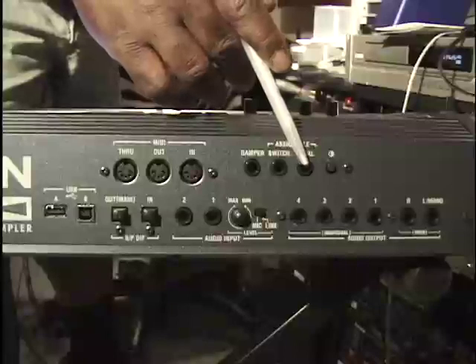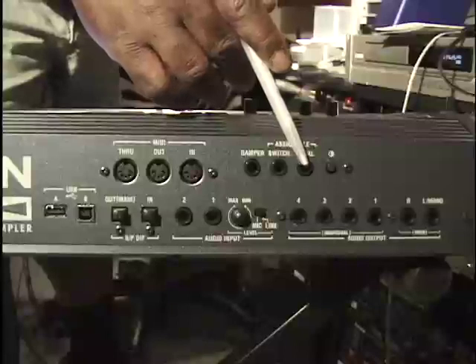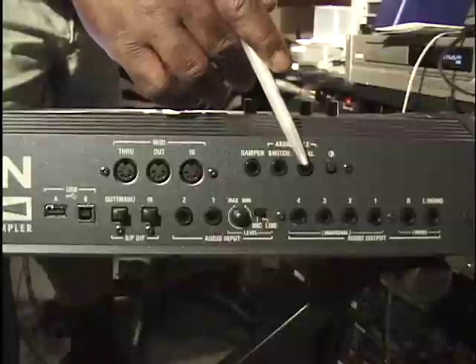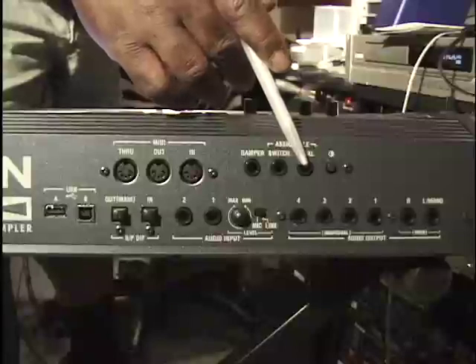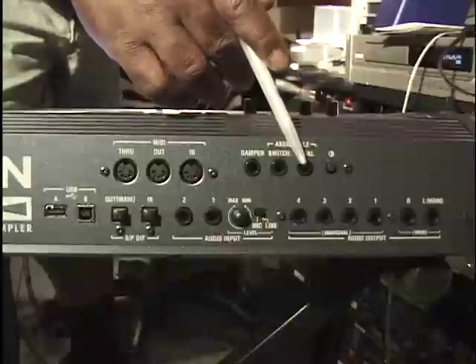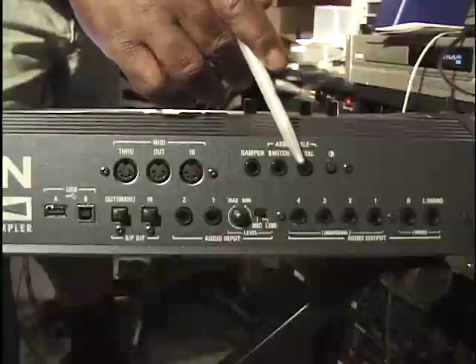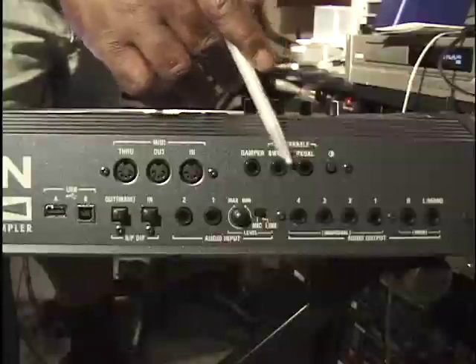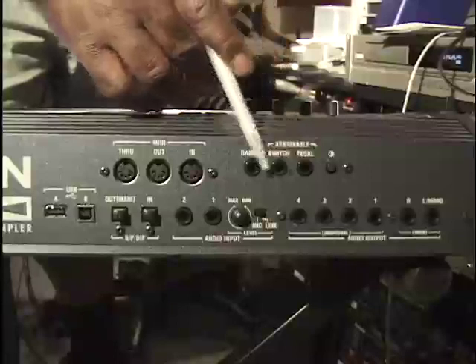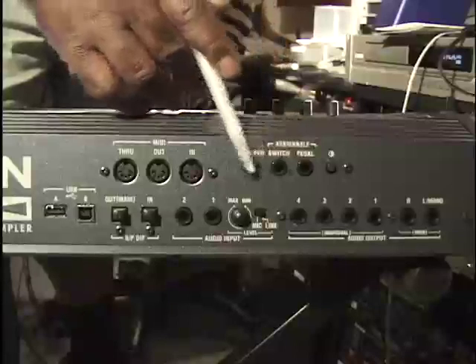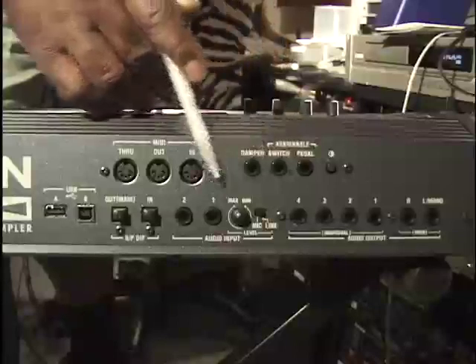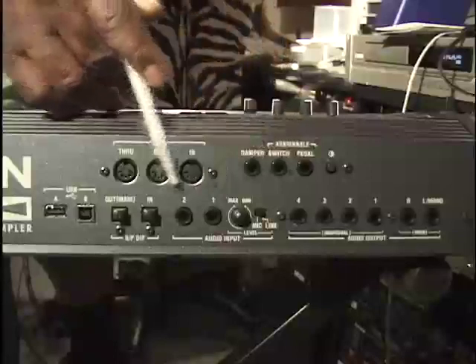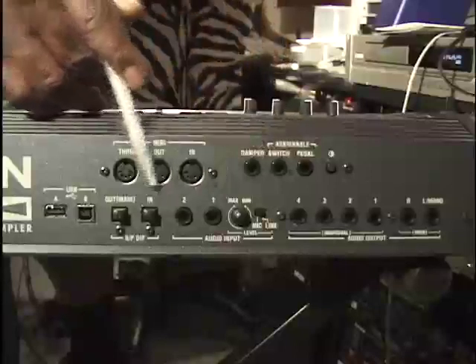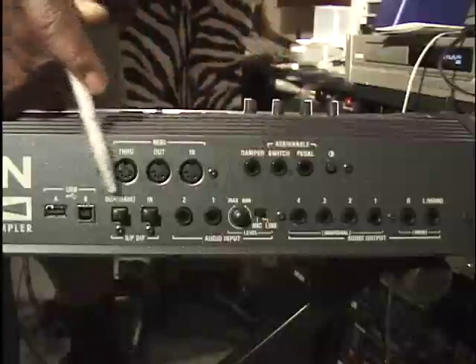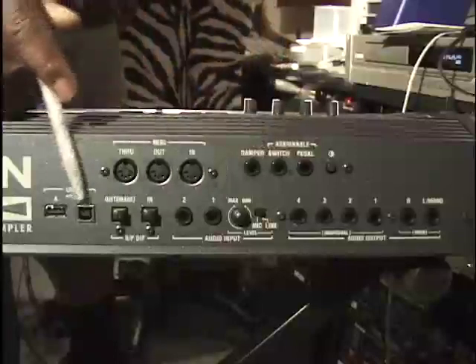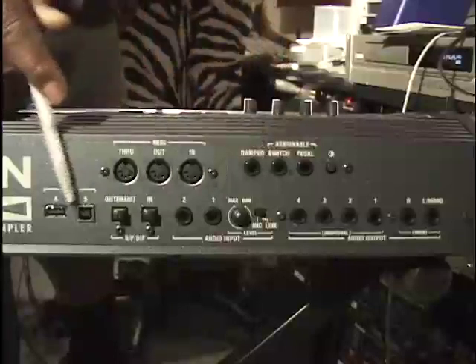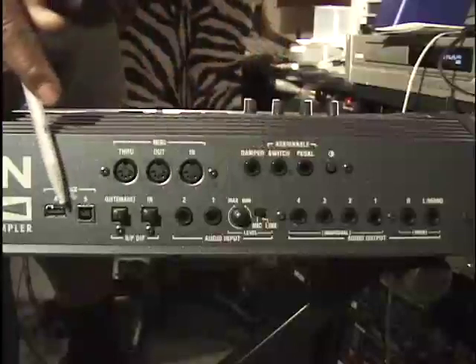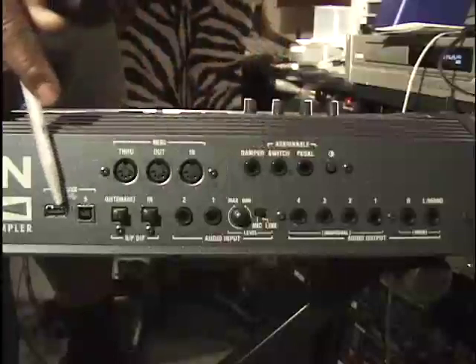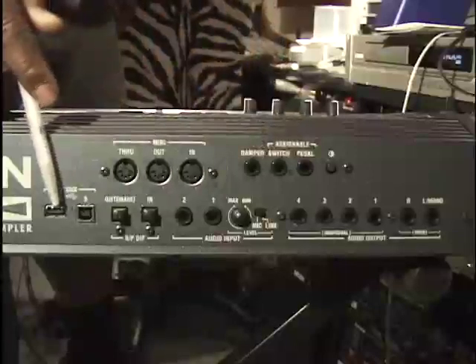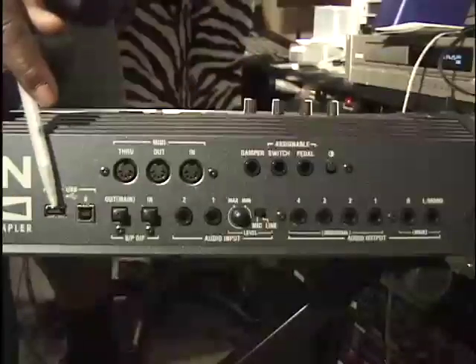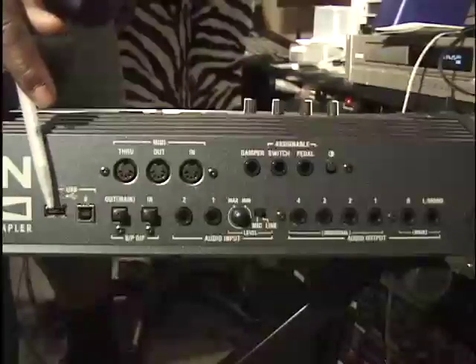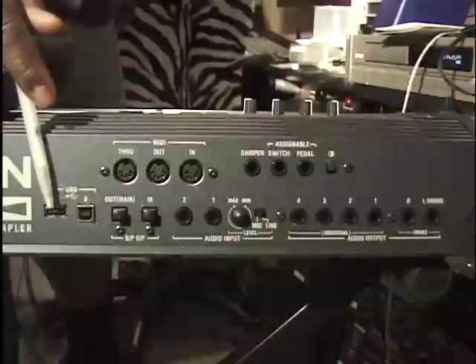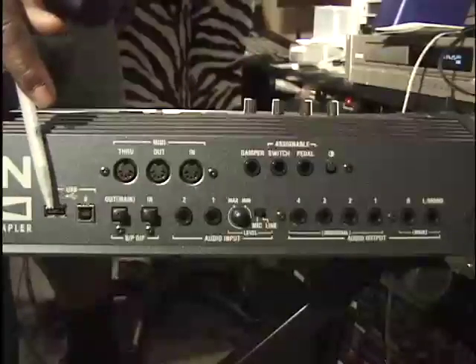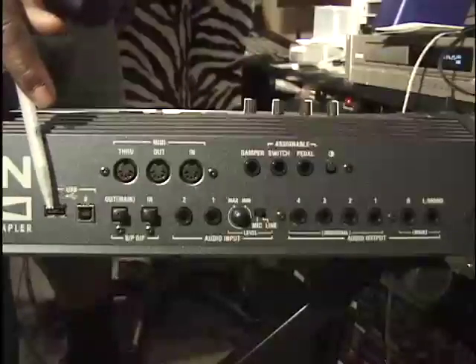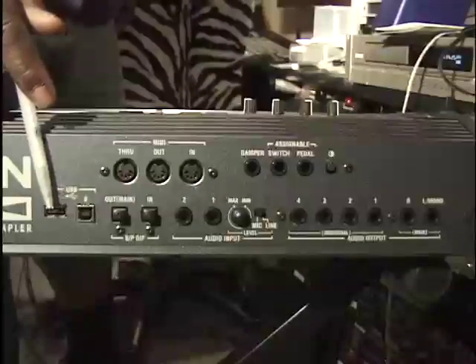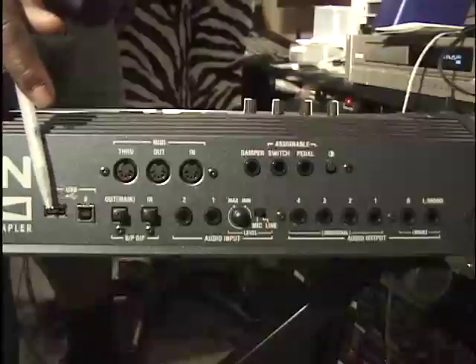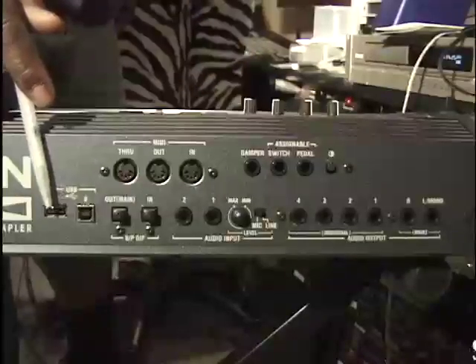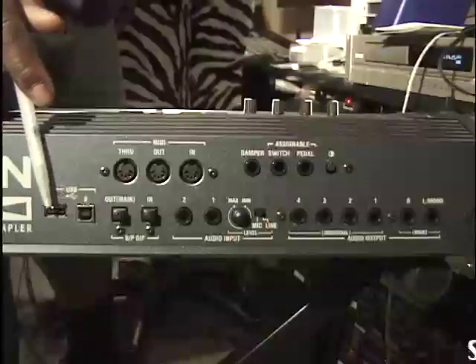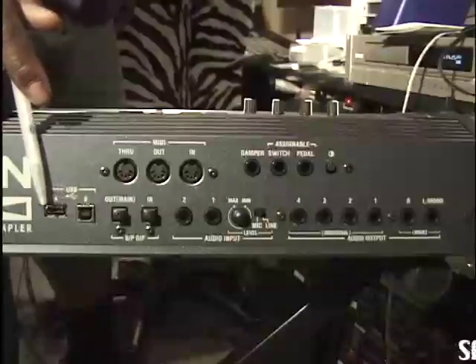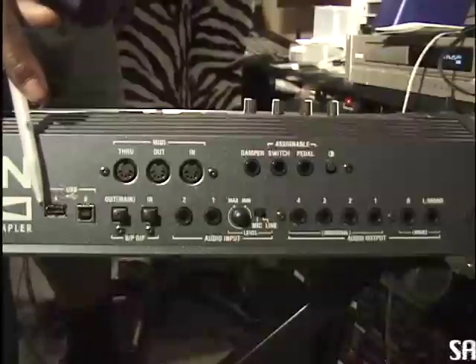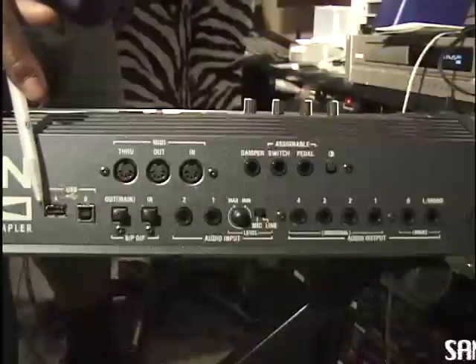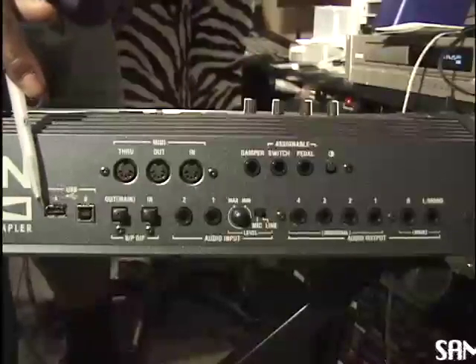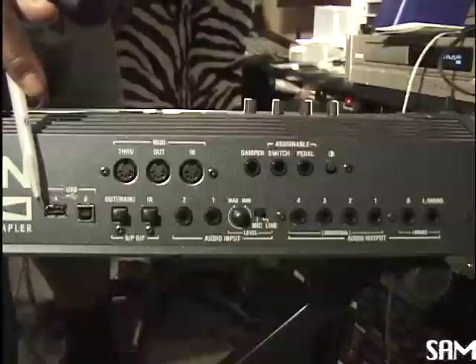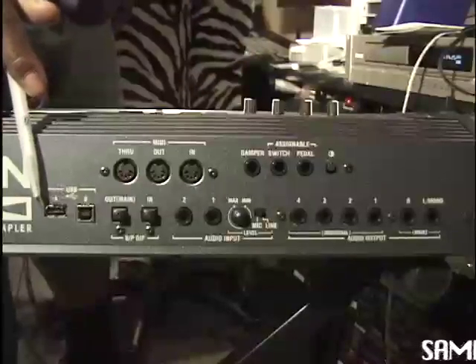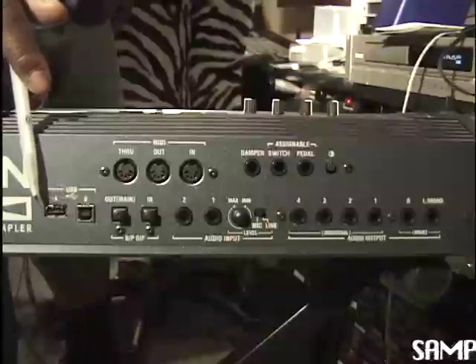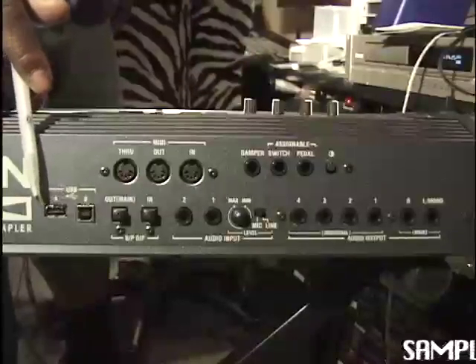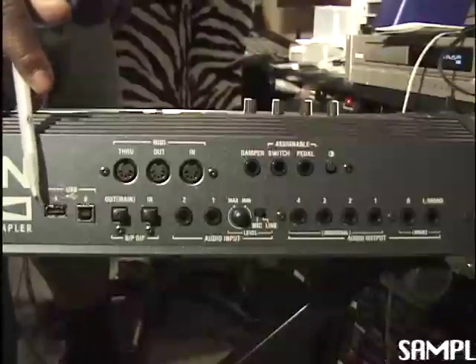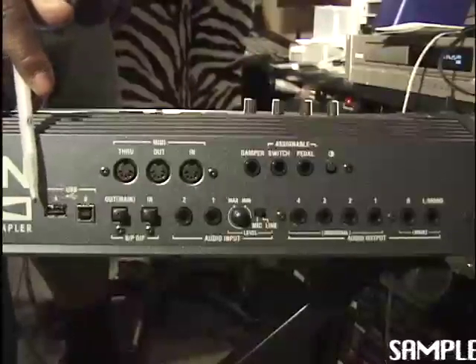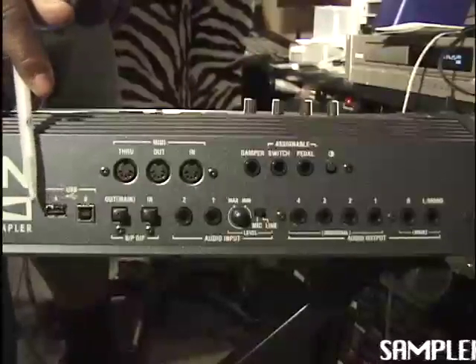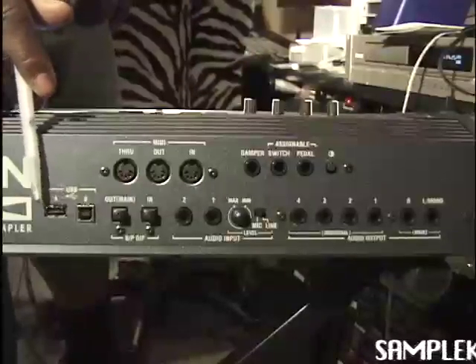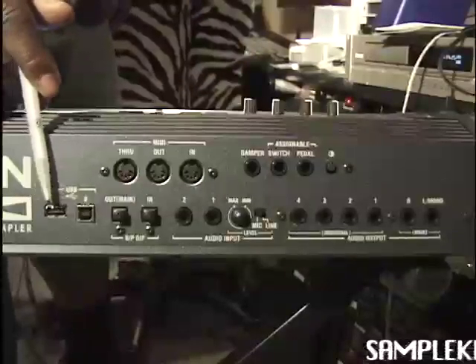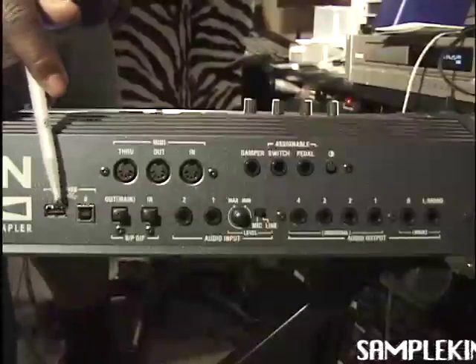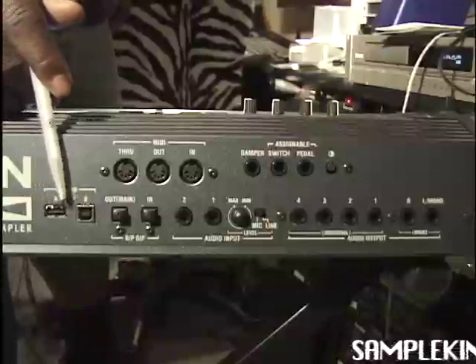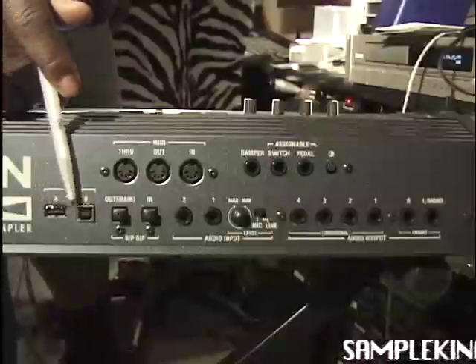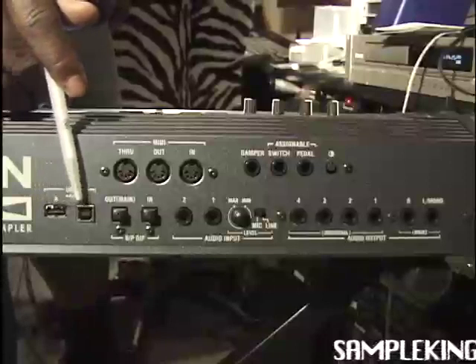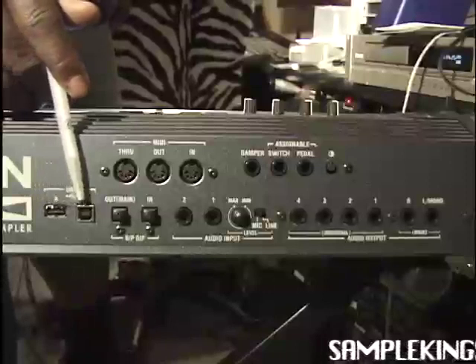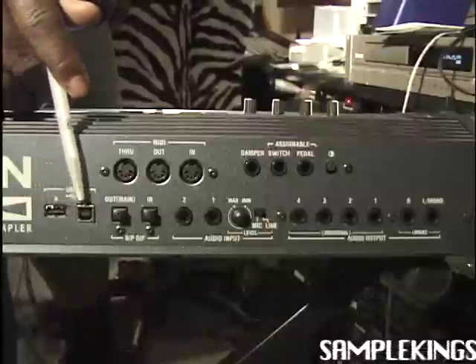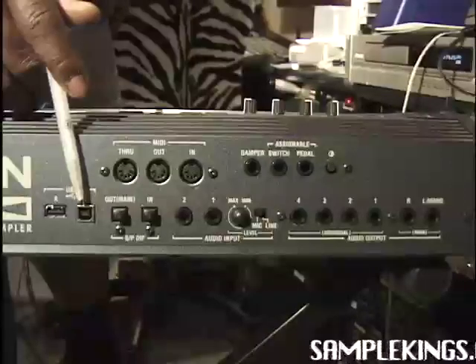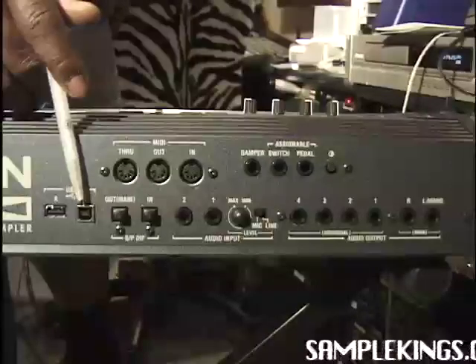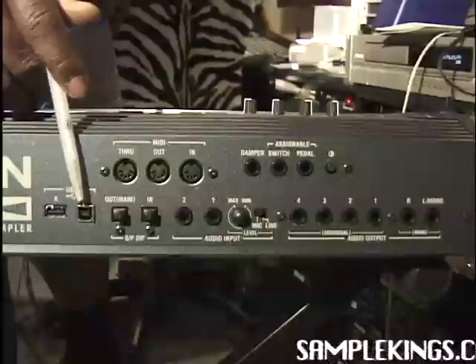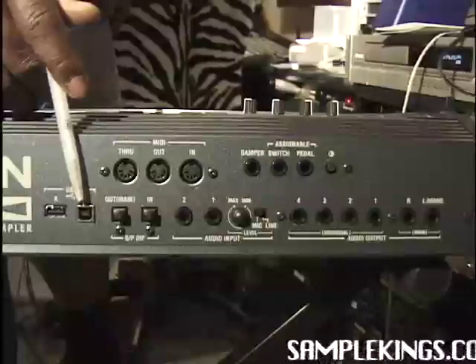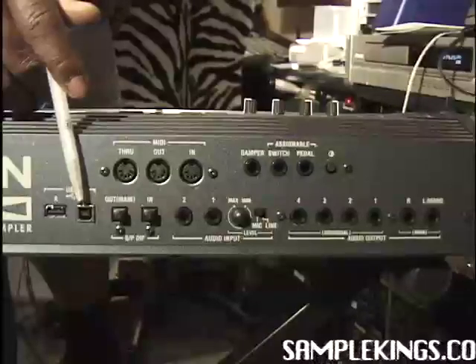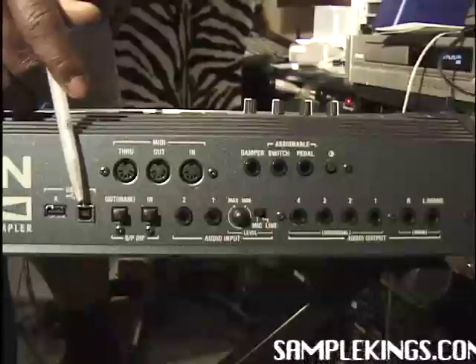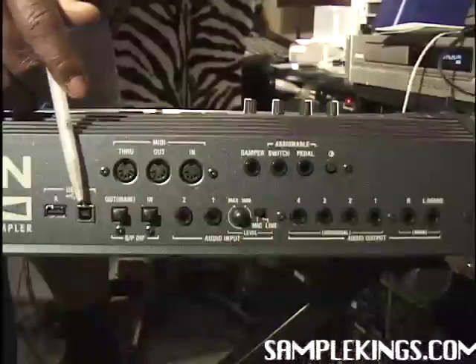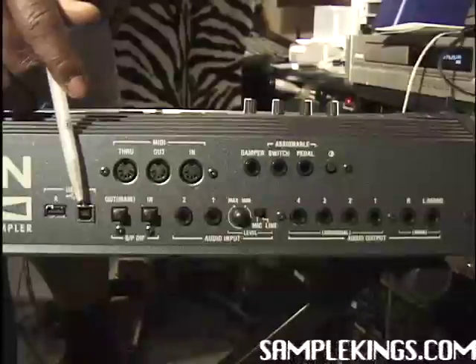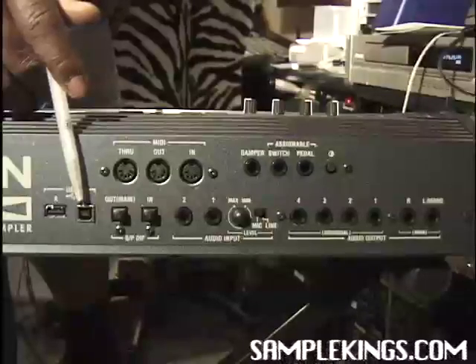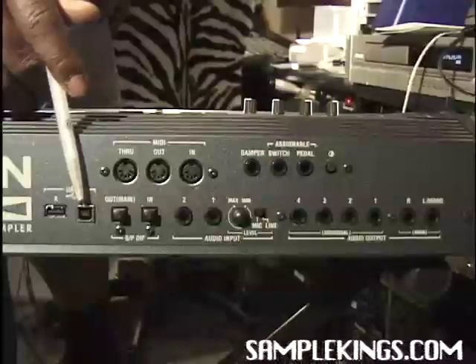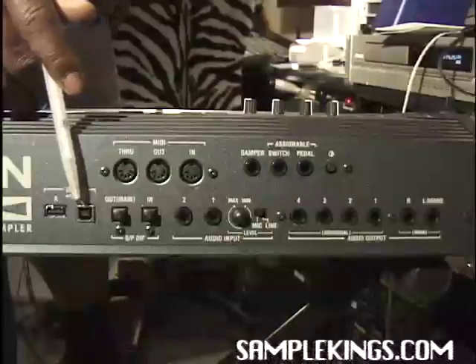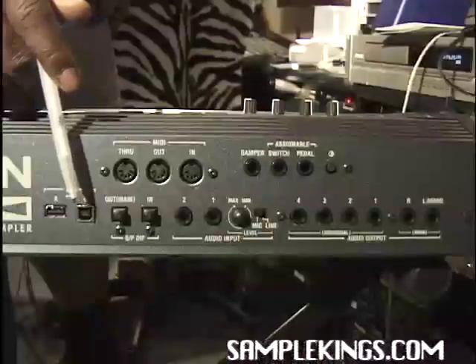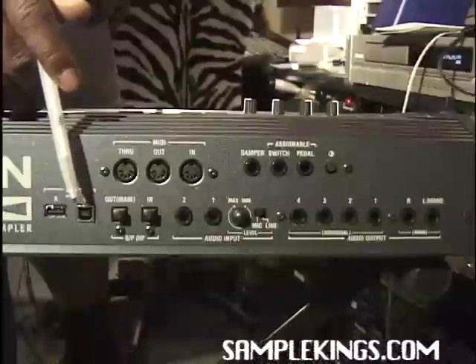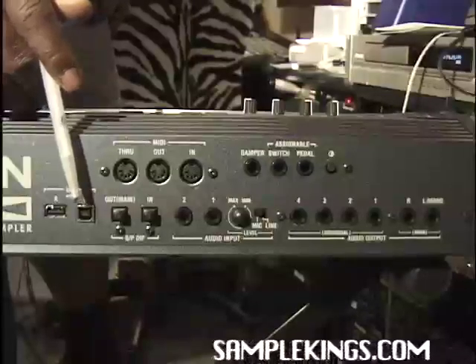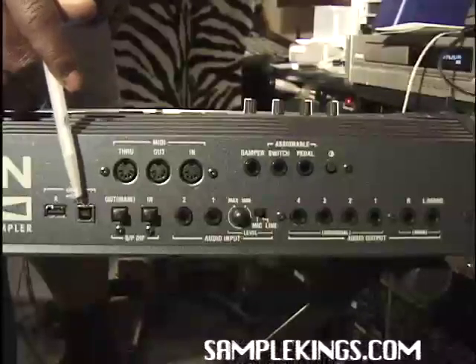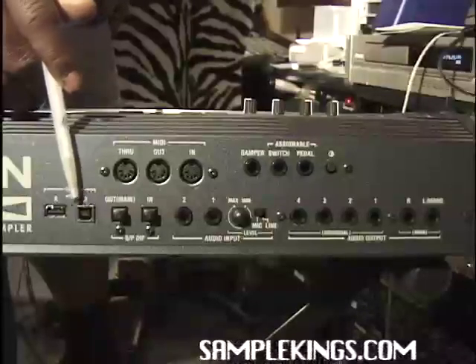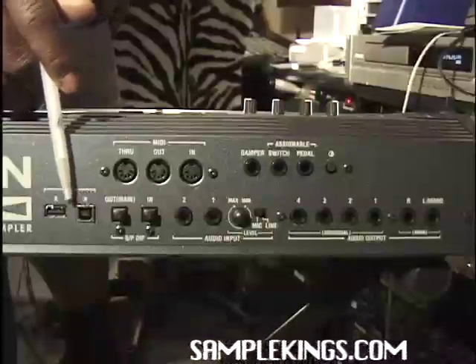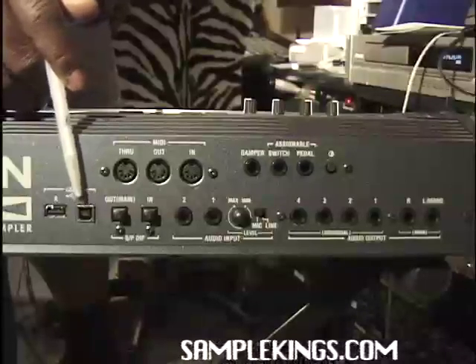On this side we have our USB input. This is USB 2 and that's USB 1, as you can see there.